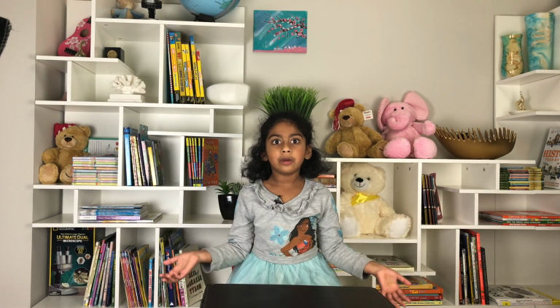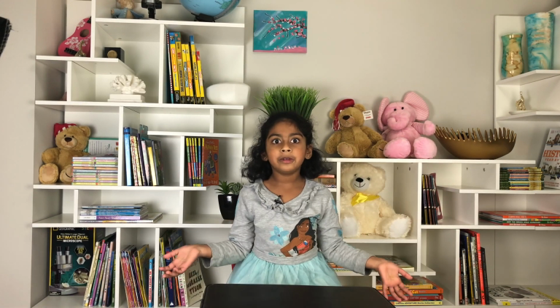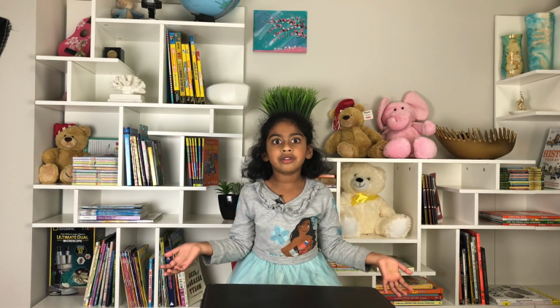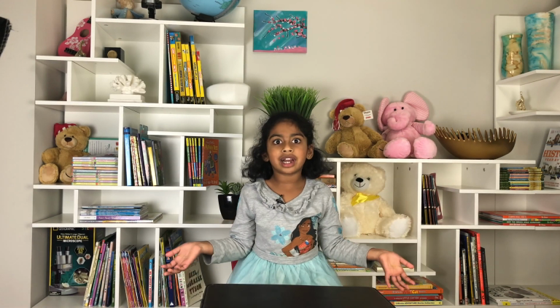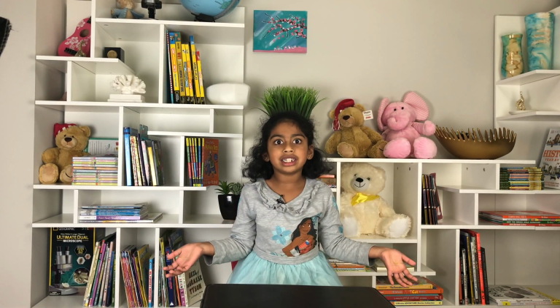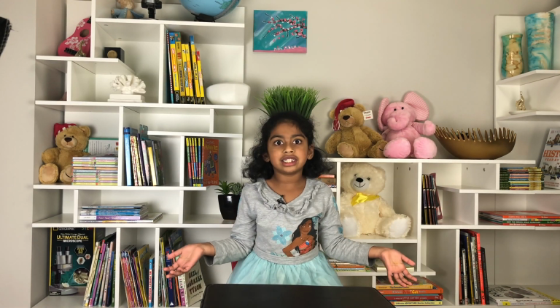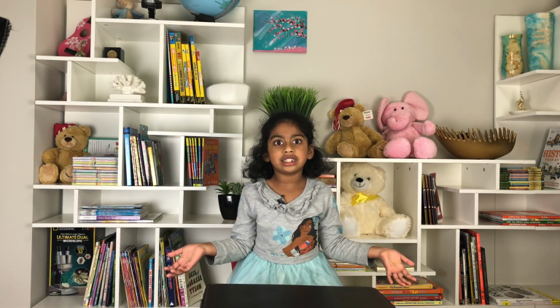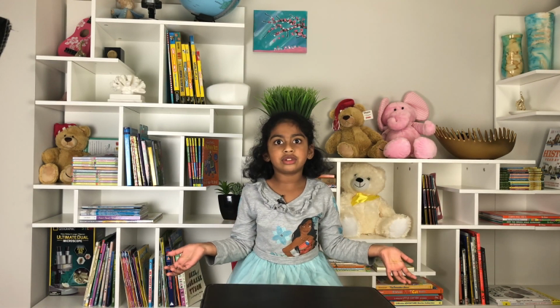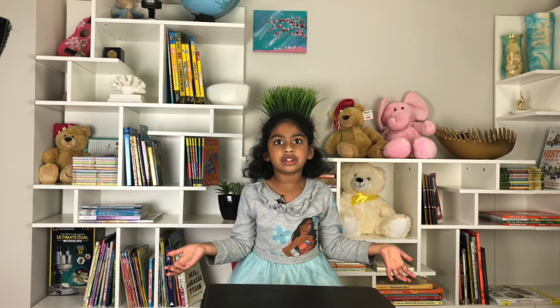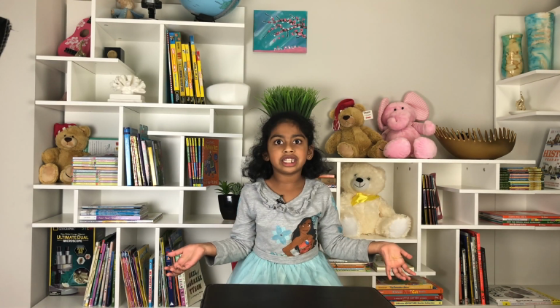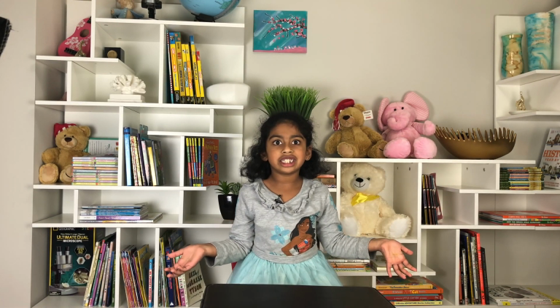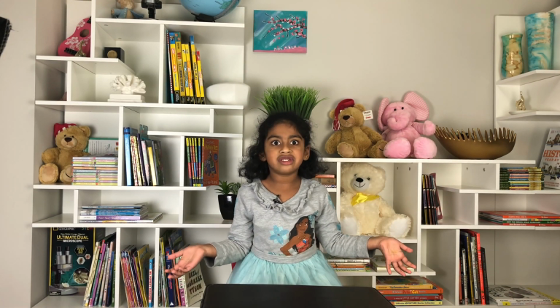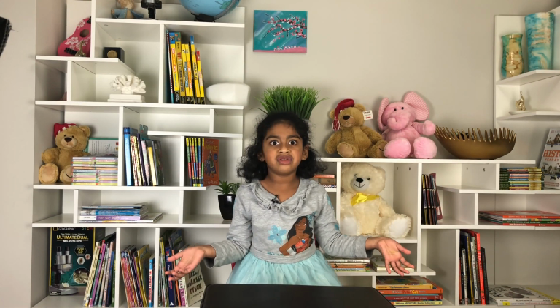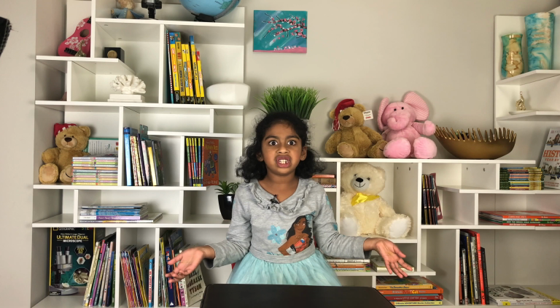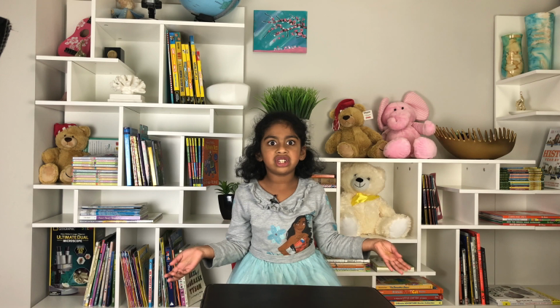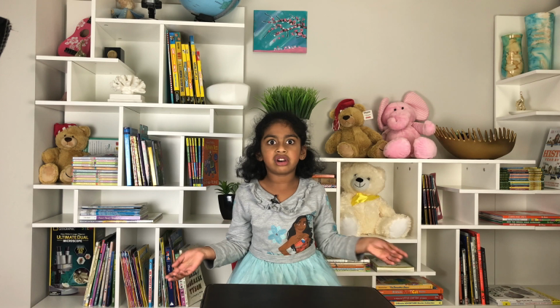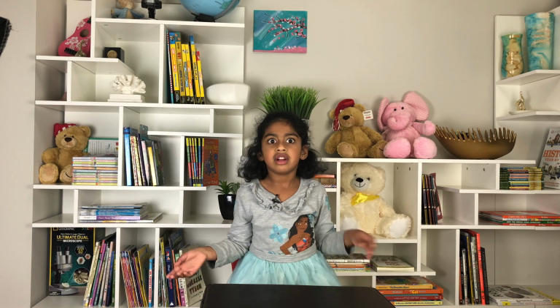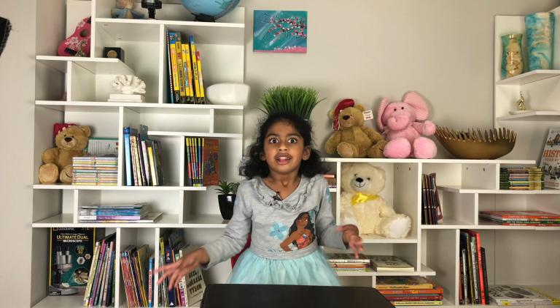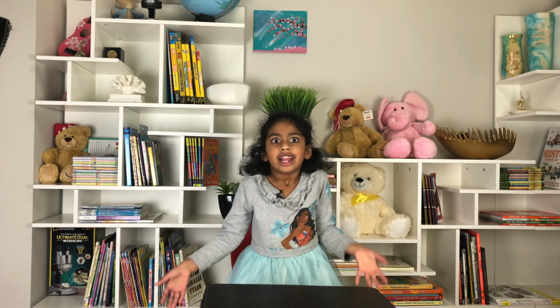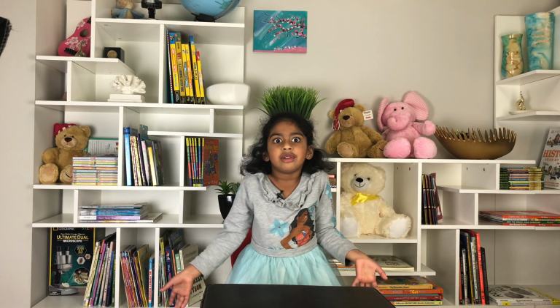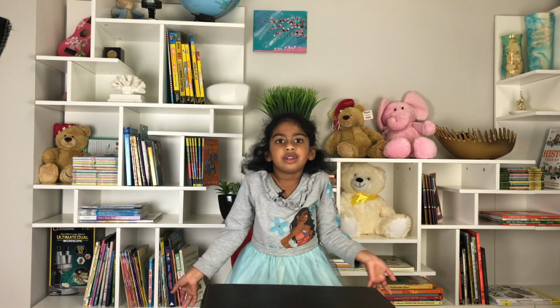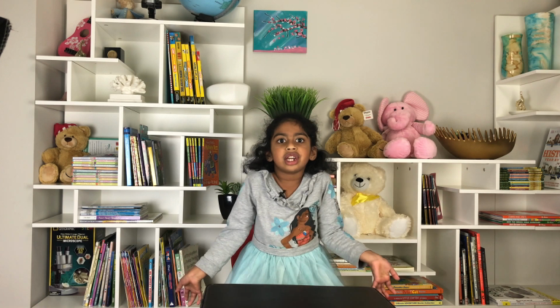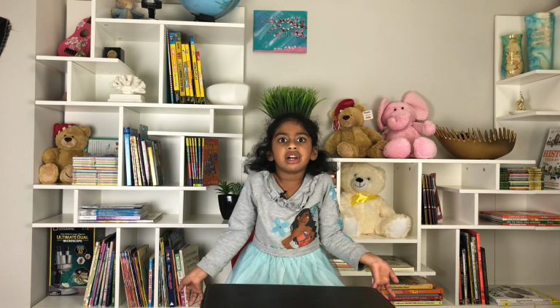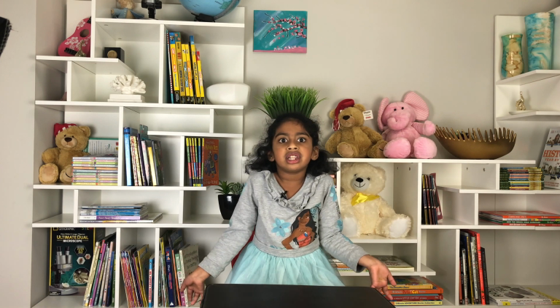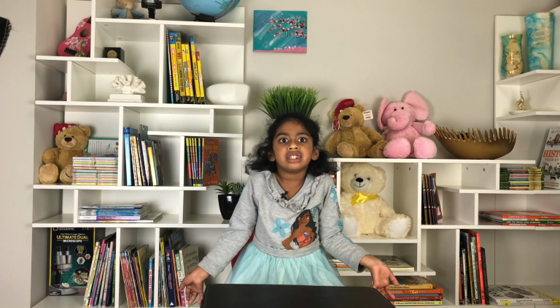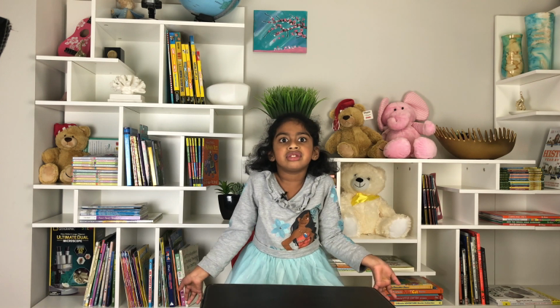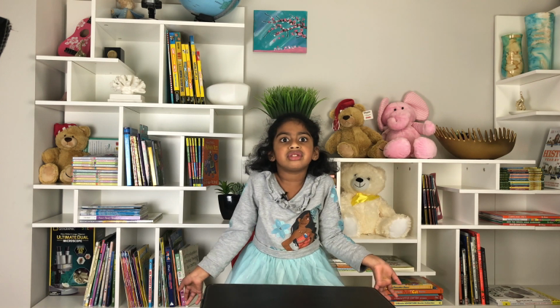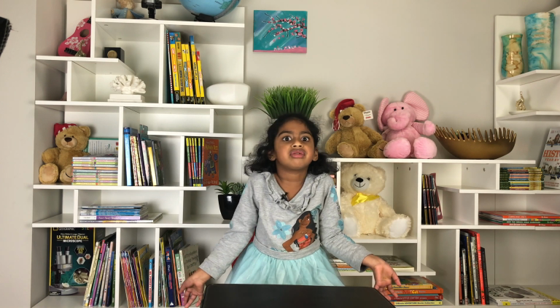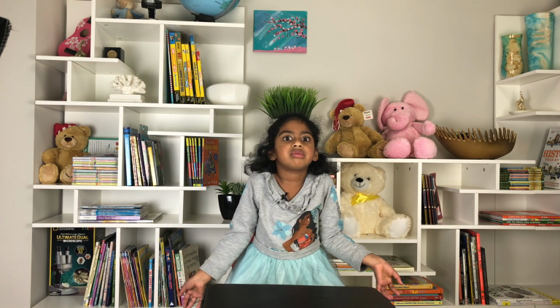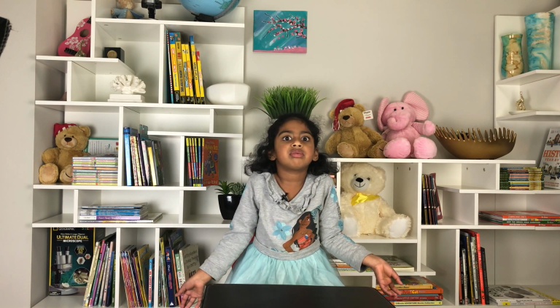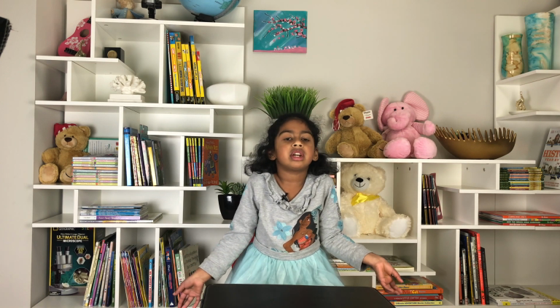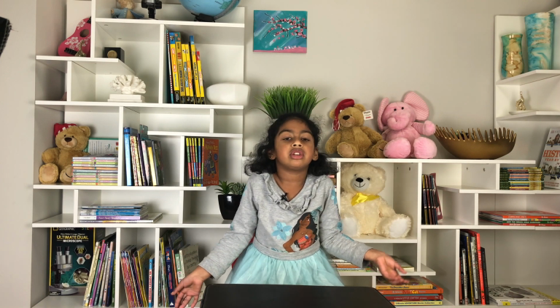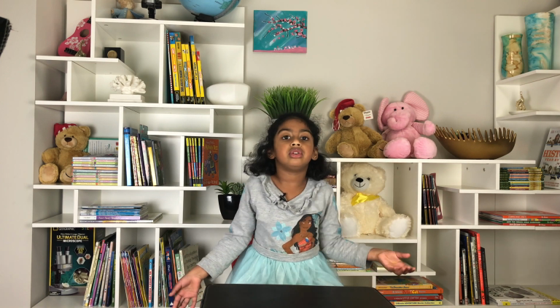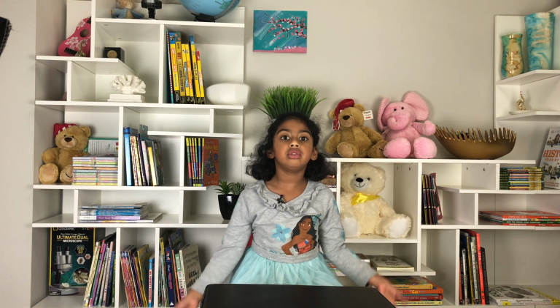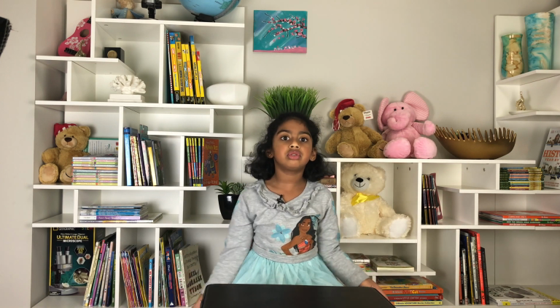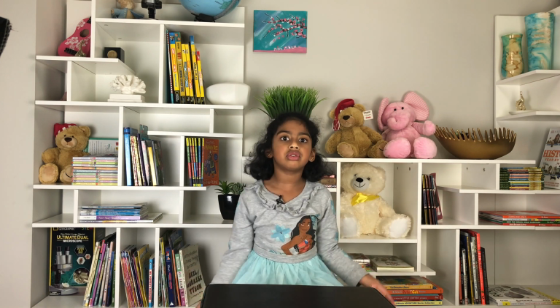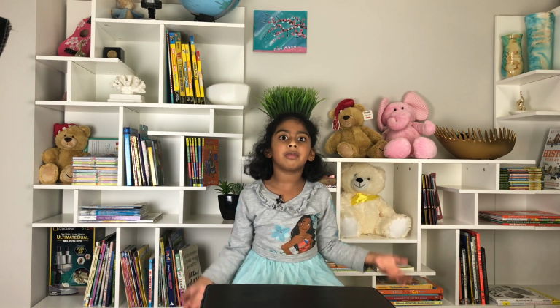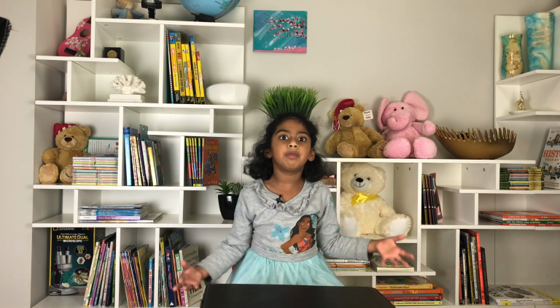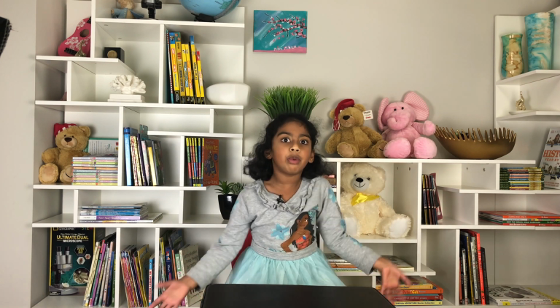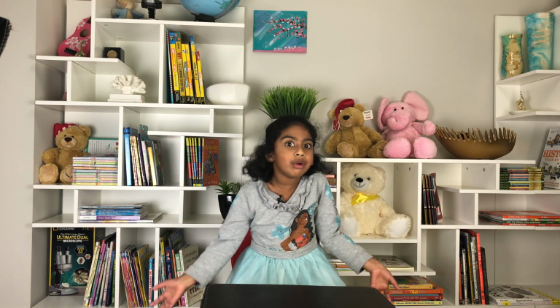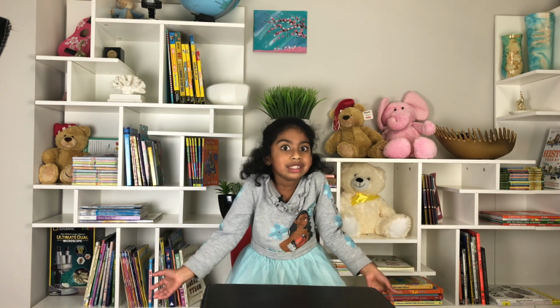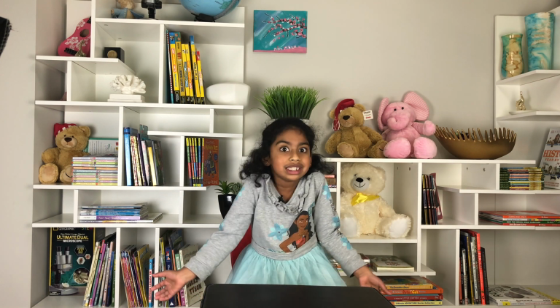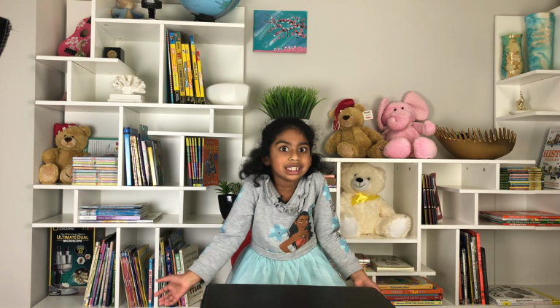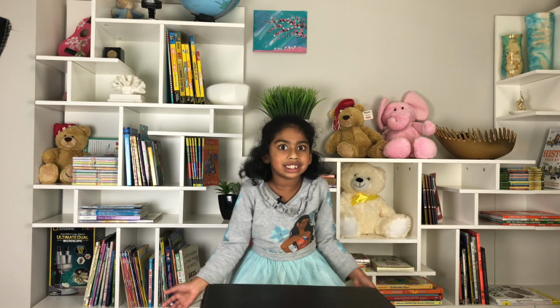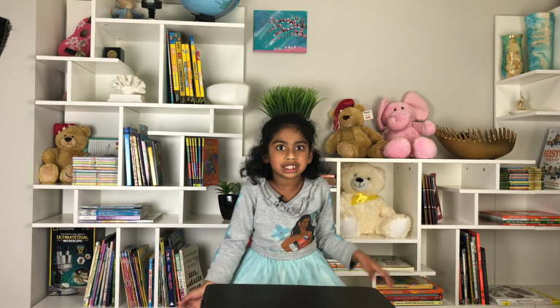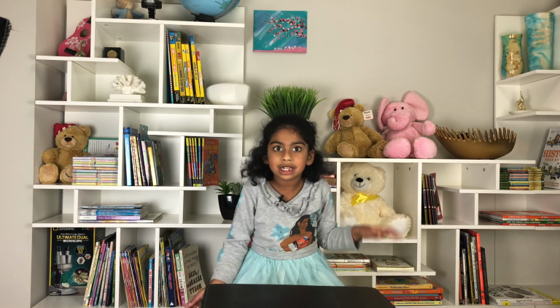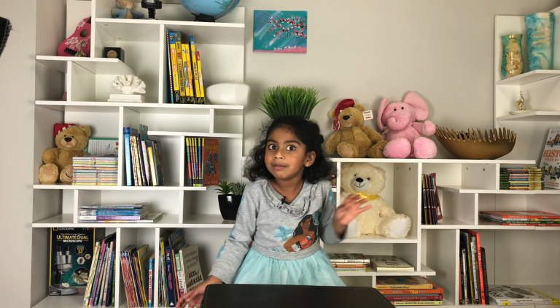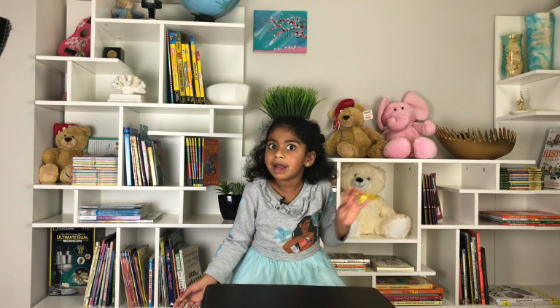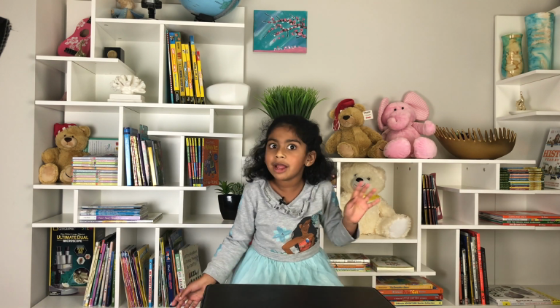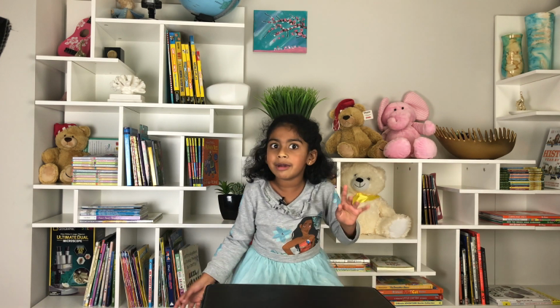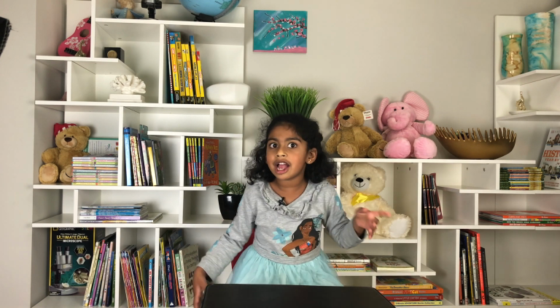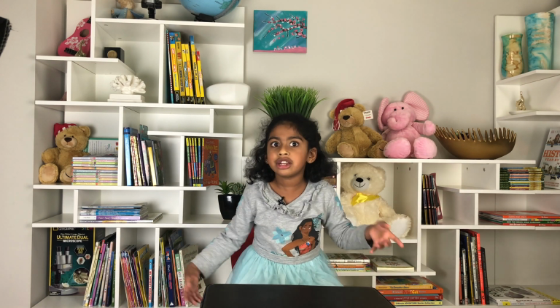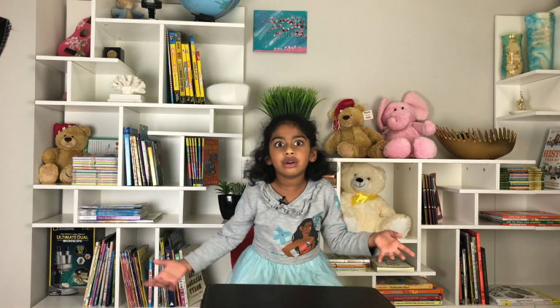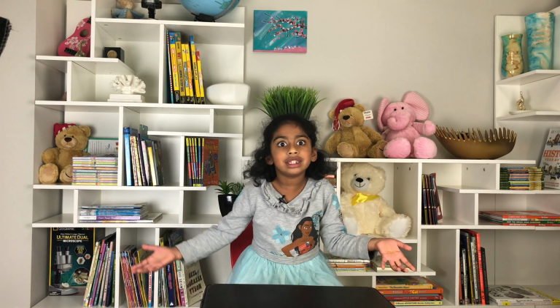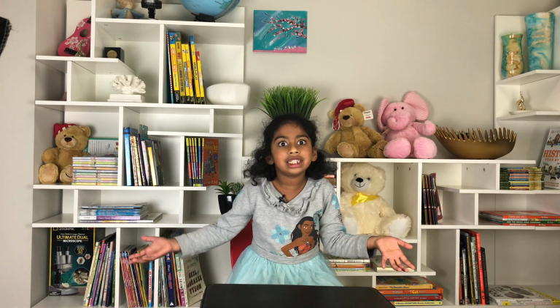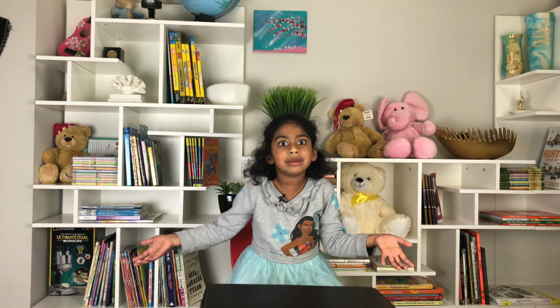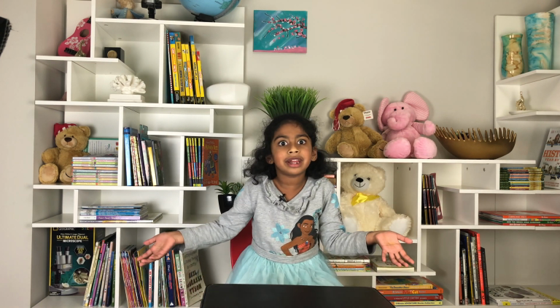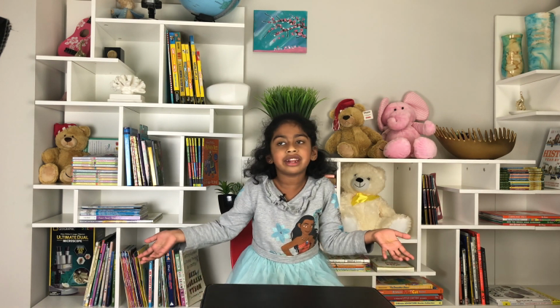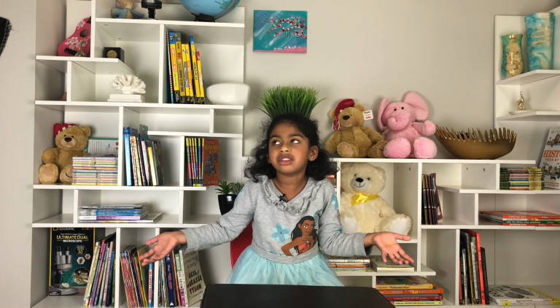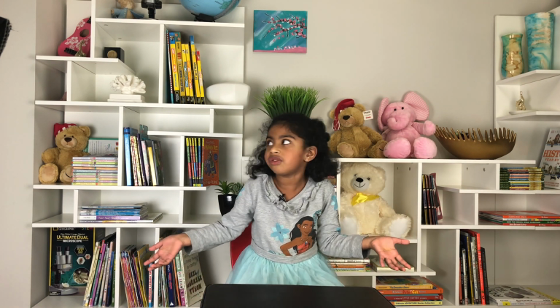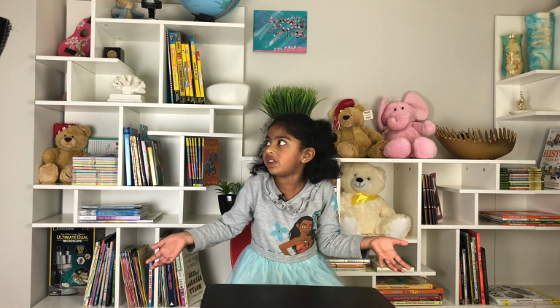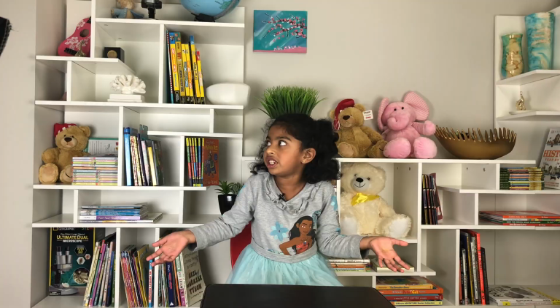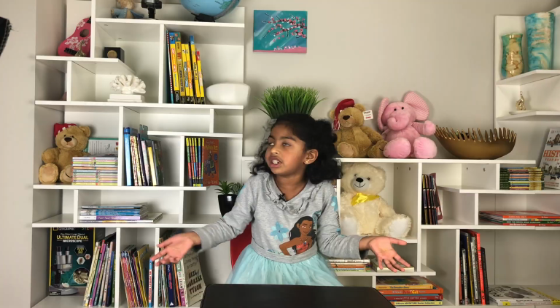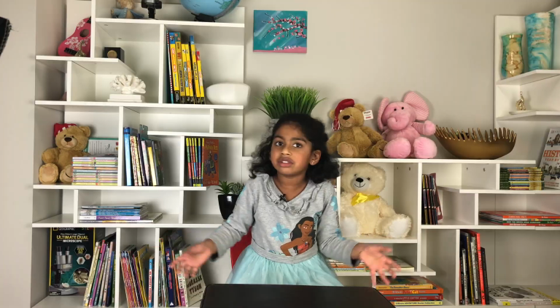Bye bye! I hope you guys enjoyed this video and that we all understood what neutral buoyancy is. Bye bye — go and see my other videos!